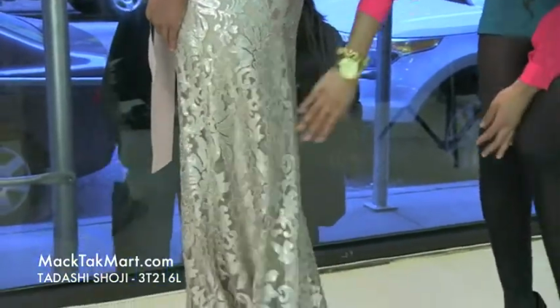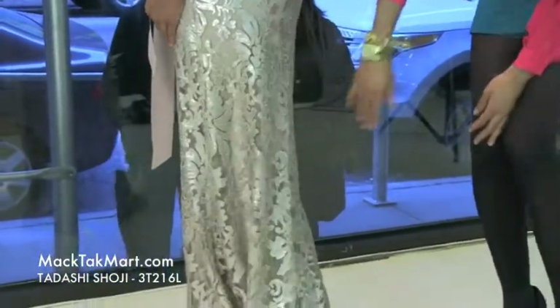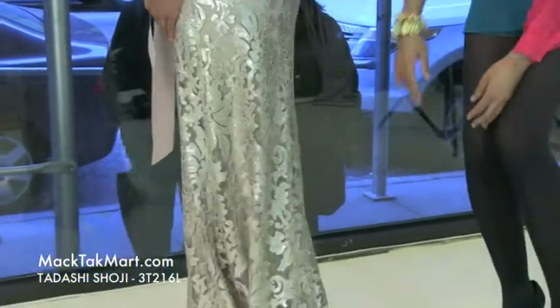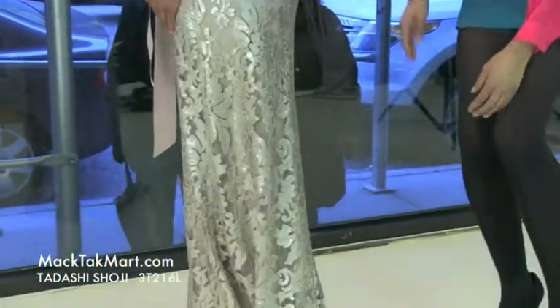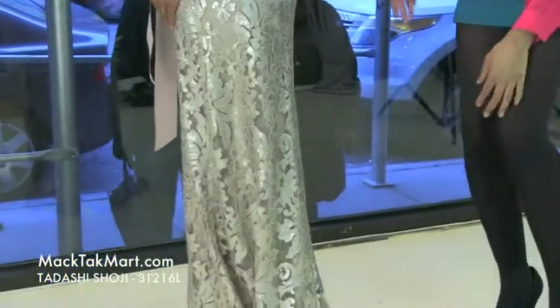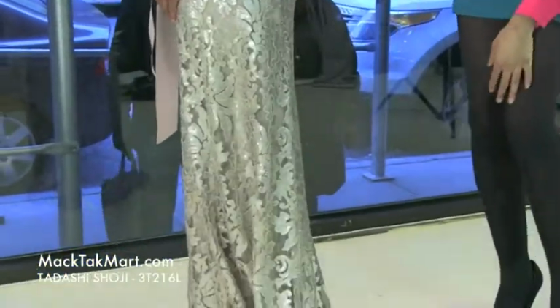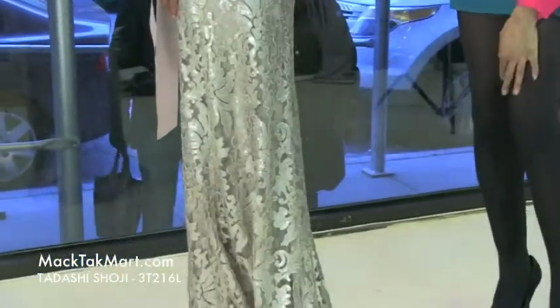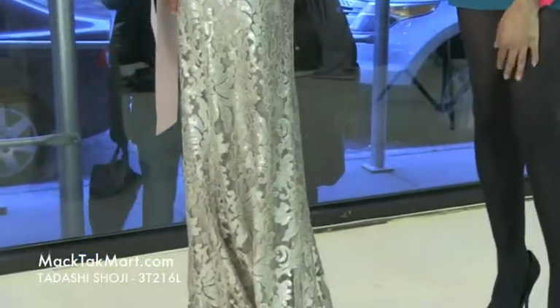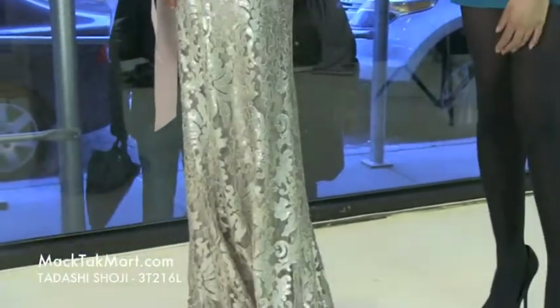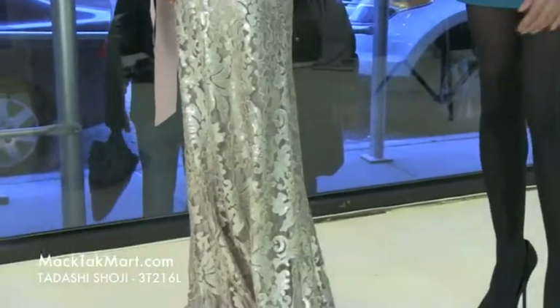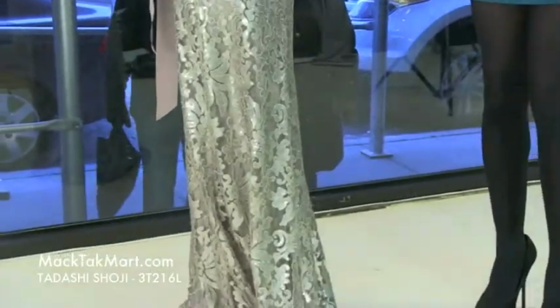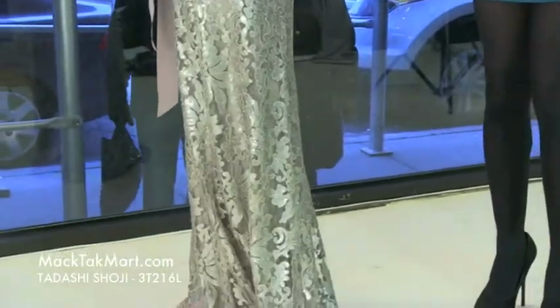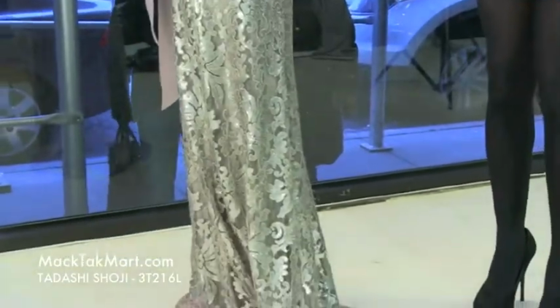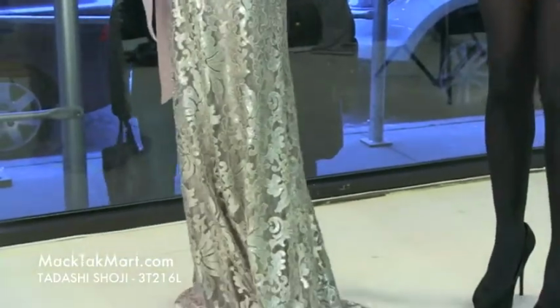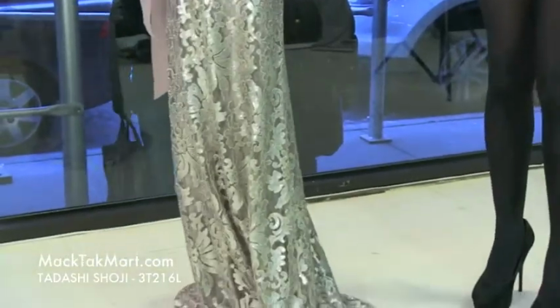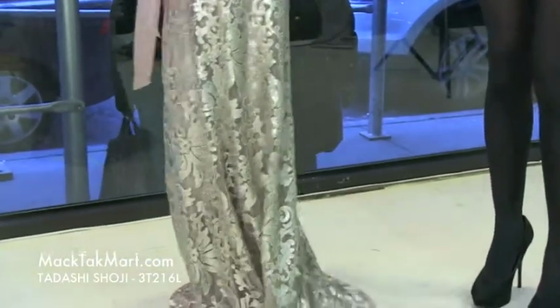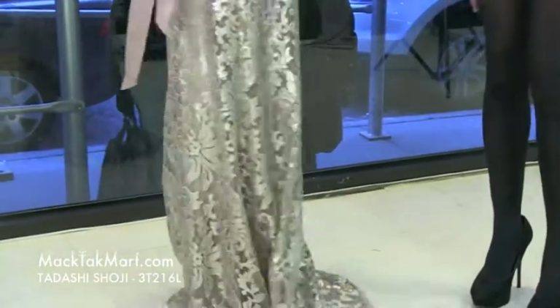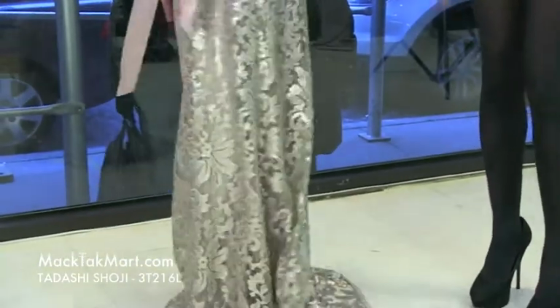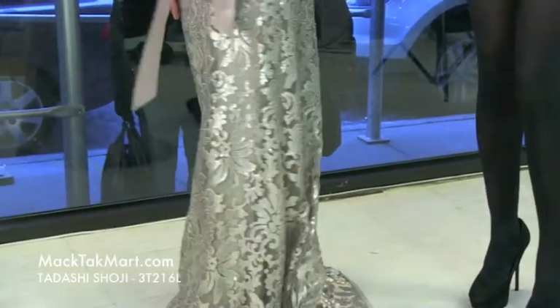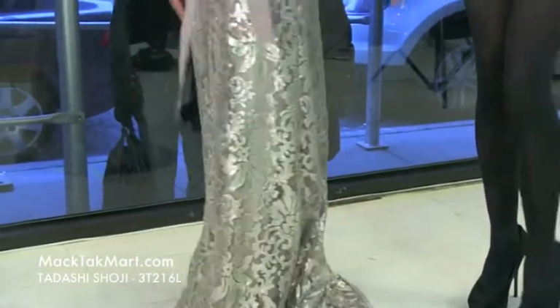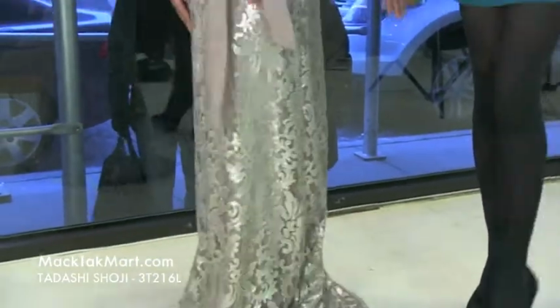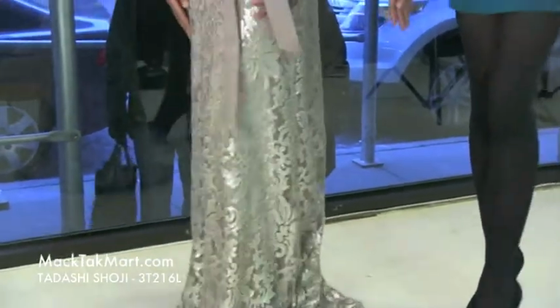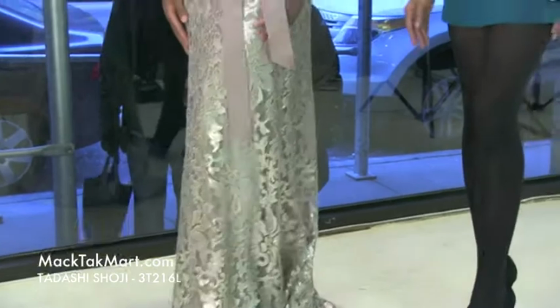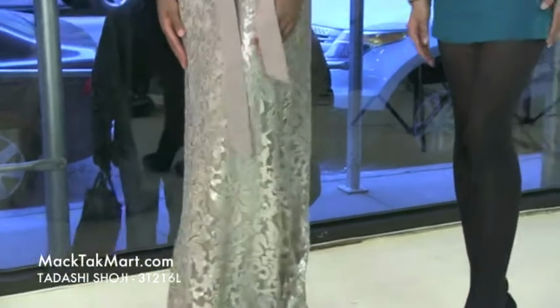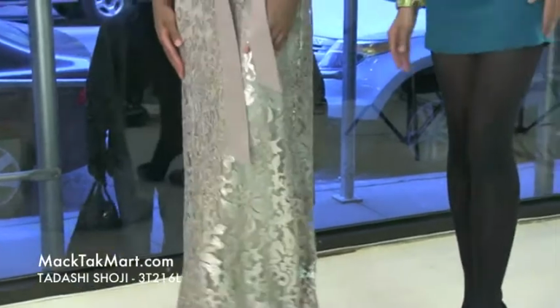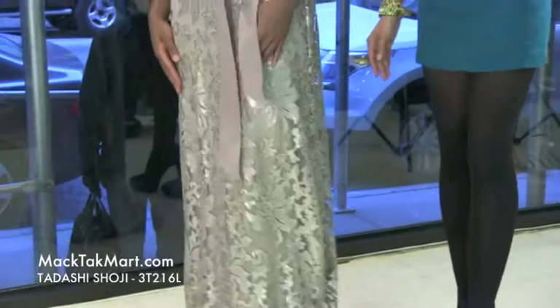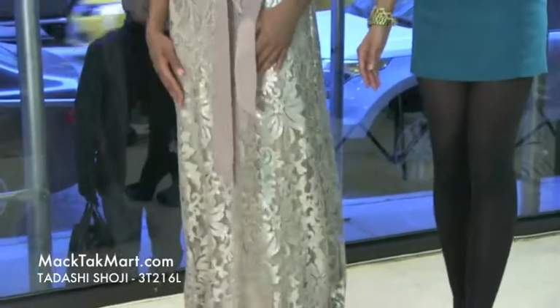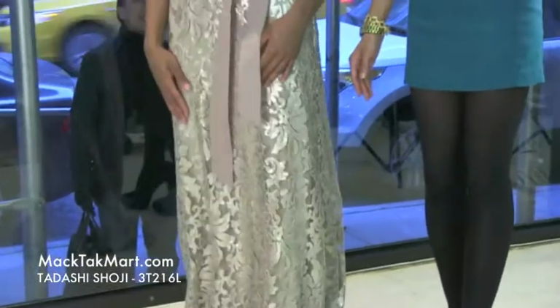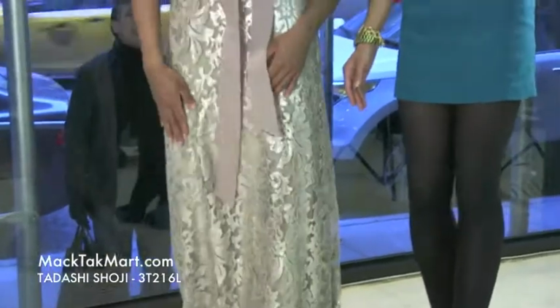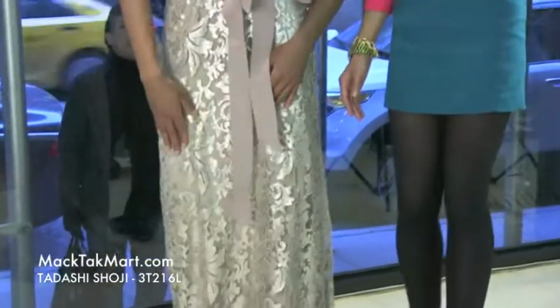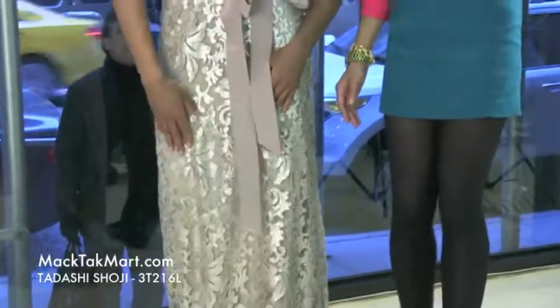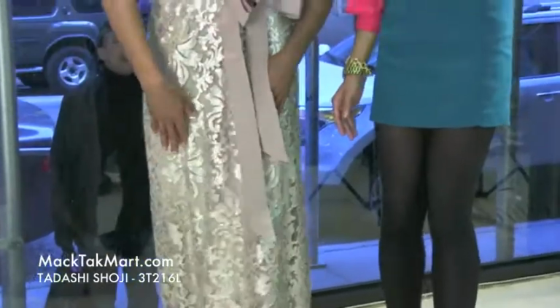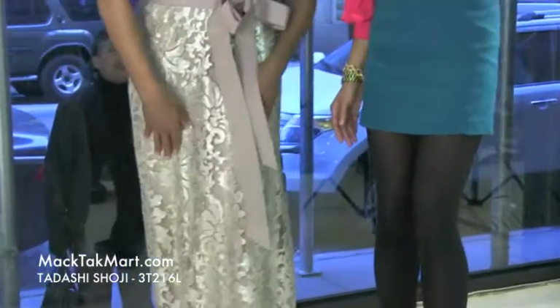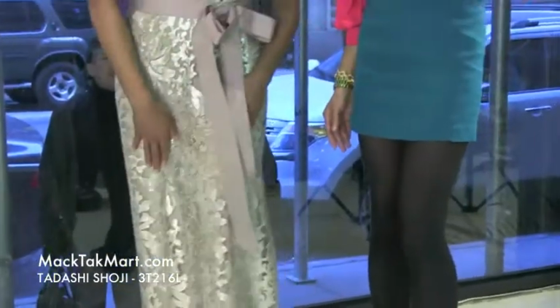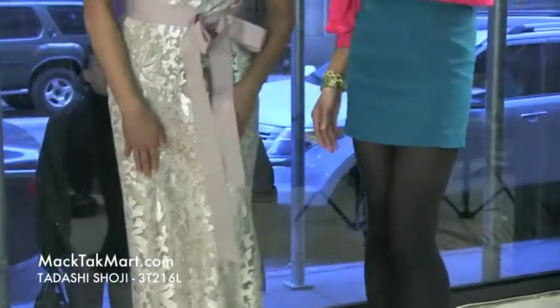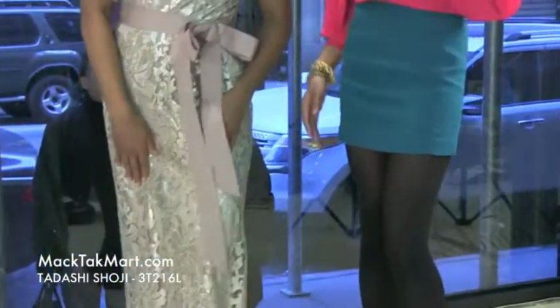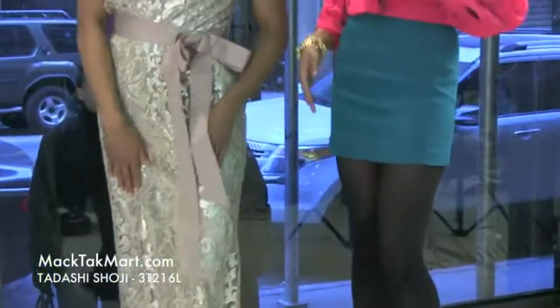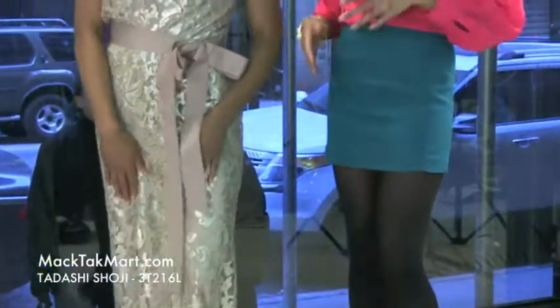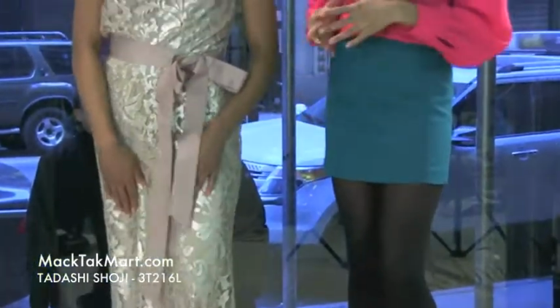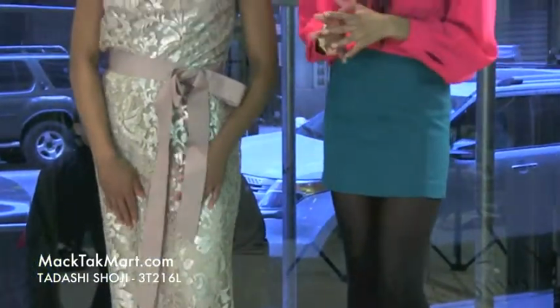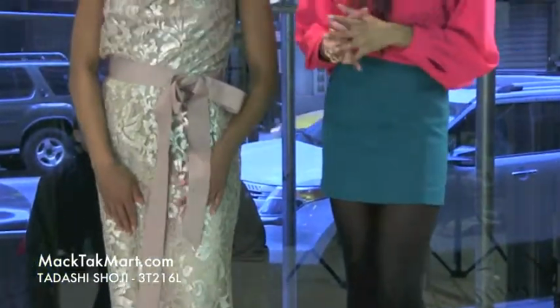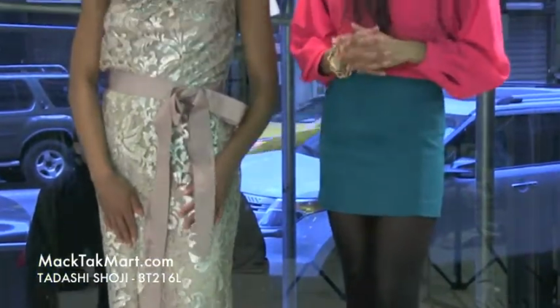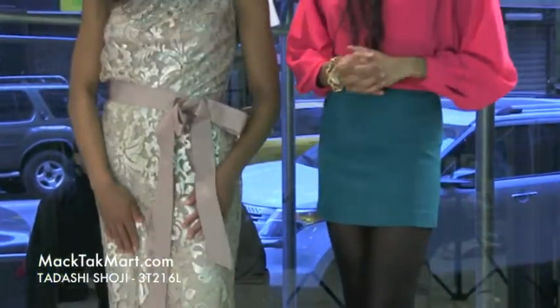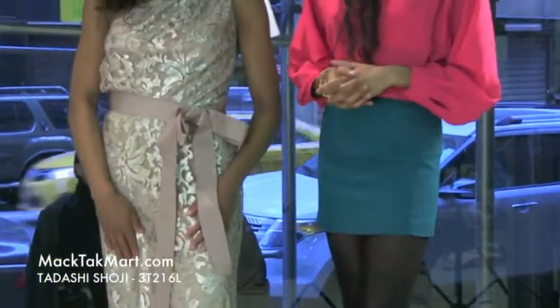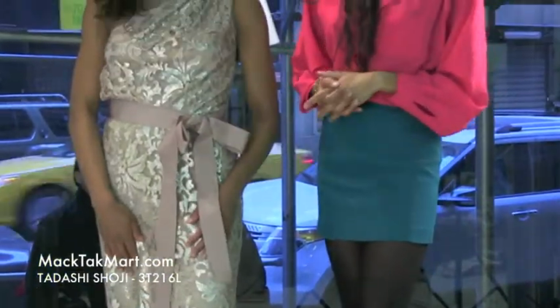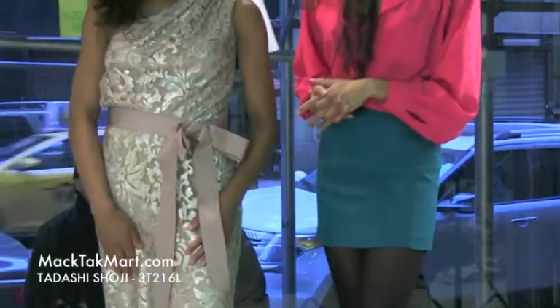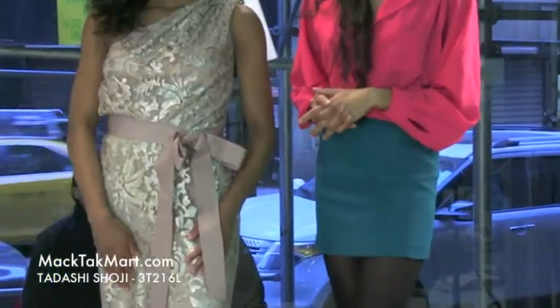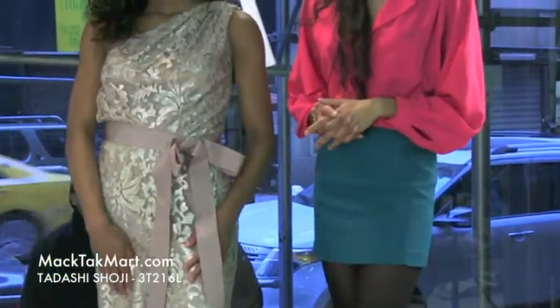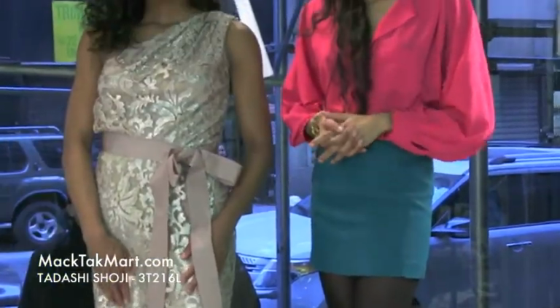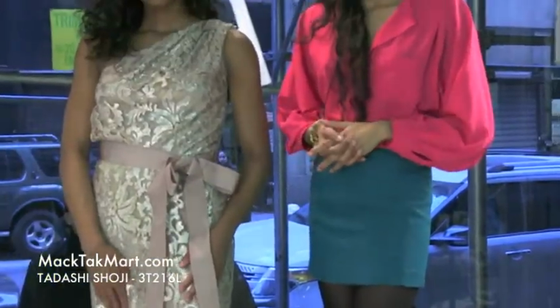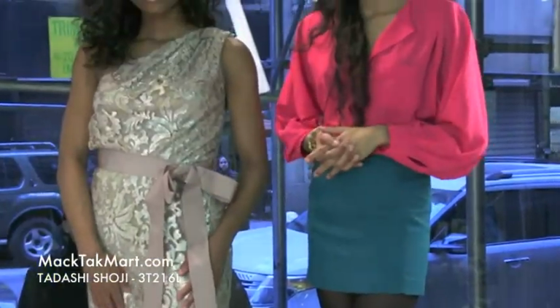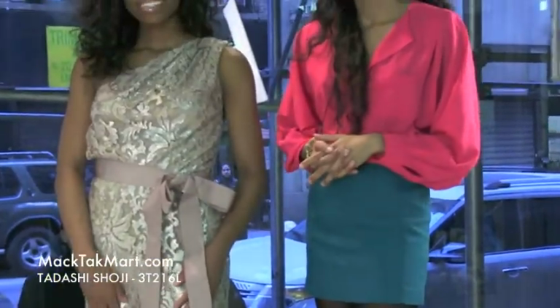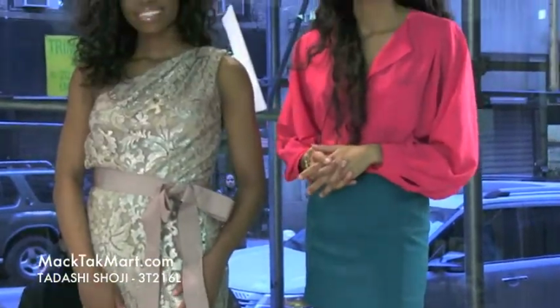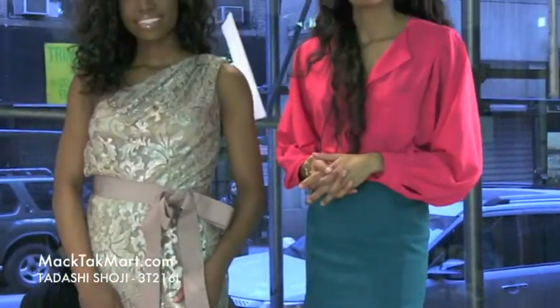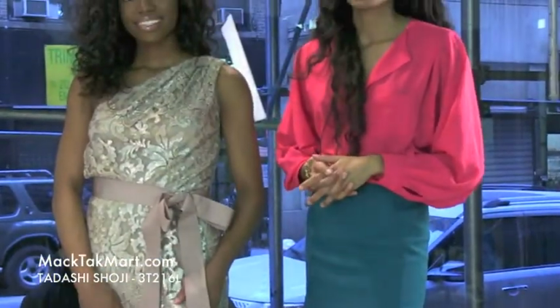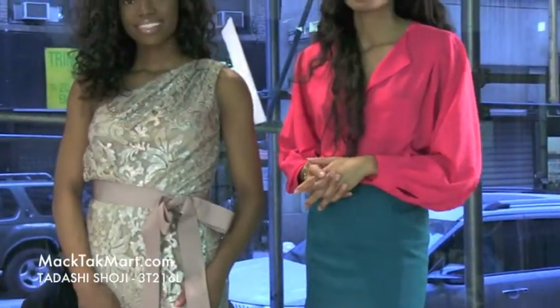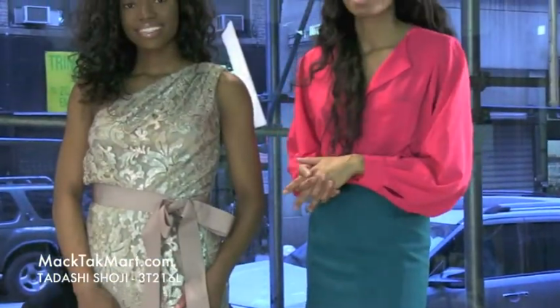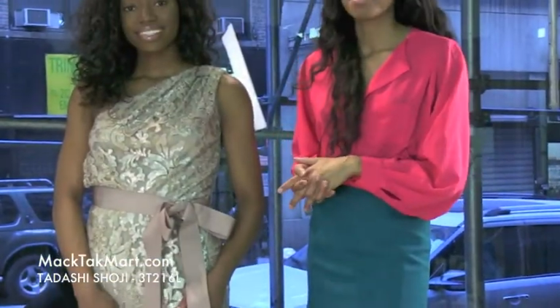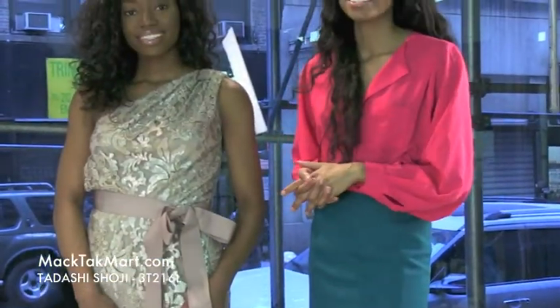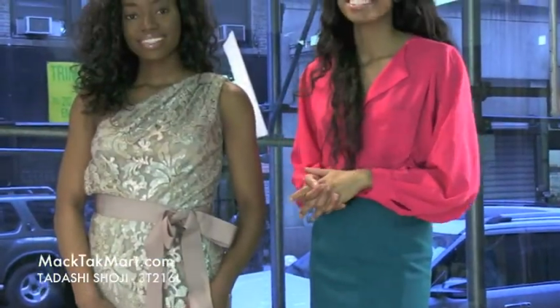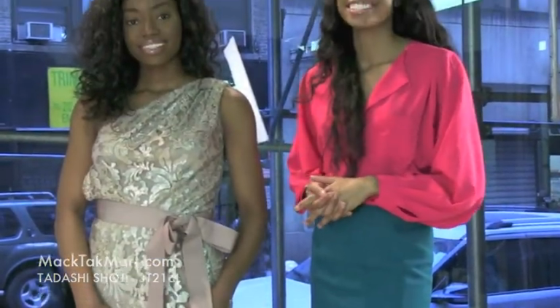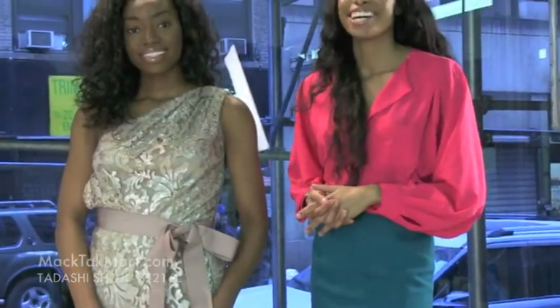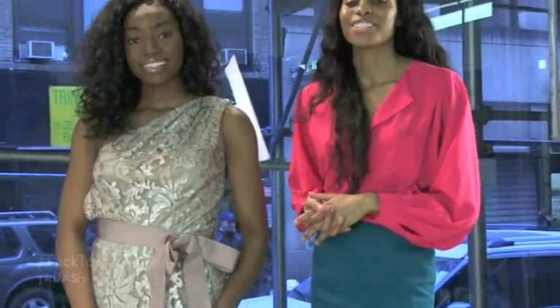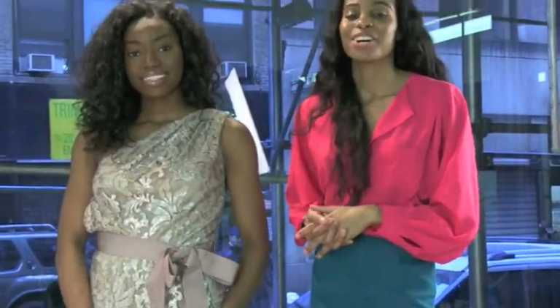If you have any questions in regards to how or where to wear this dress, contact us at www.mactechmart.com.